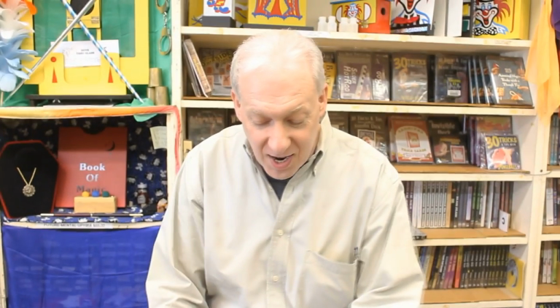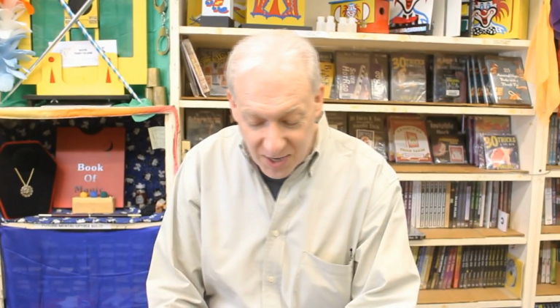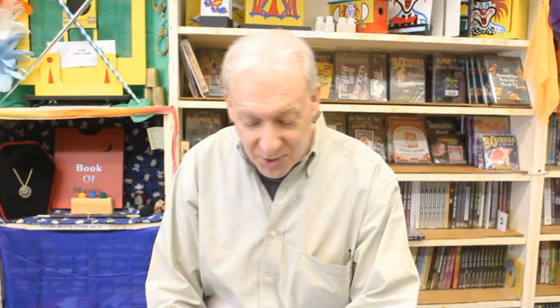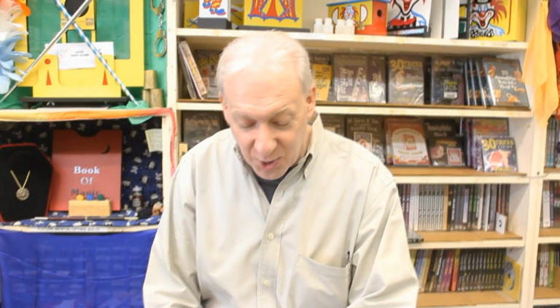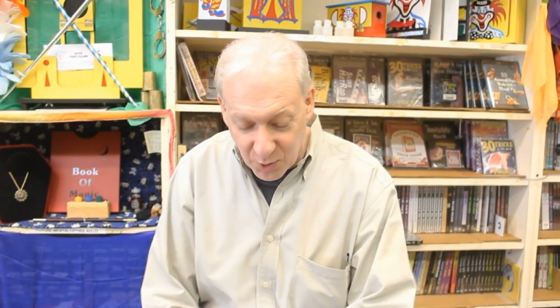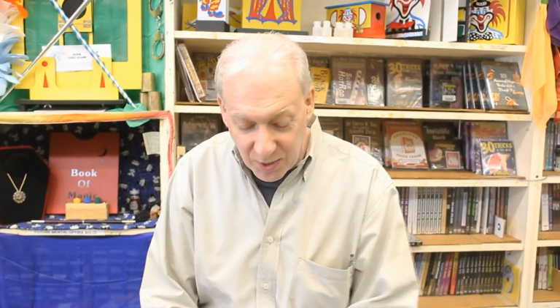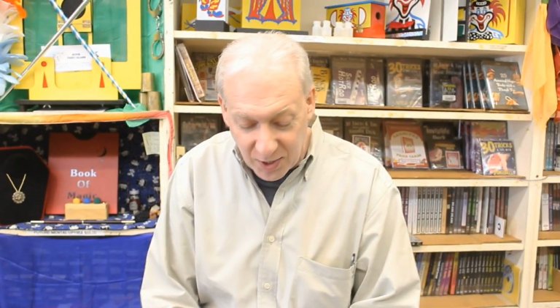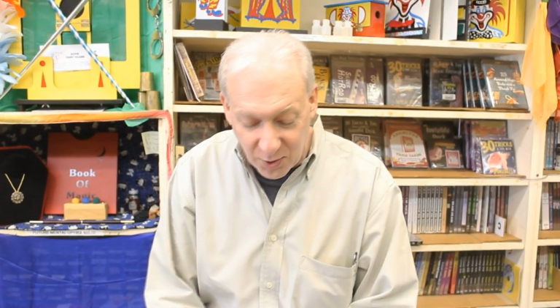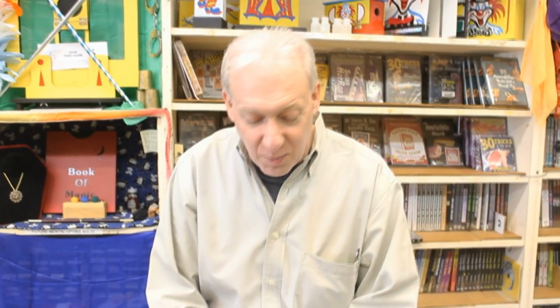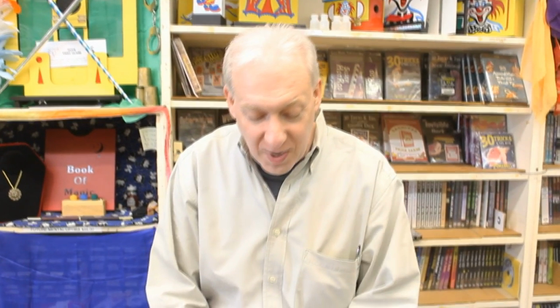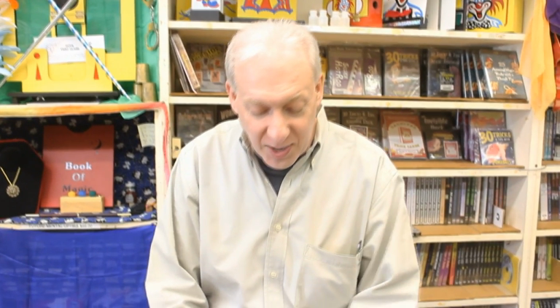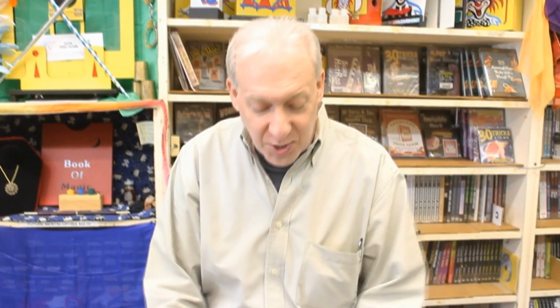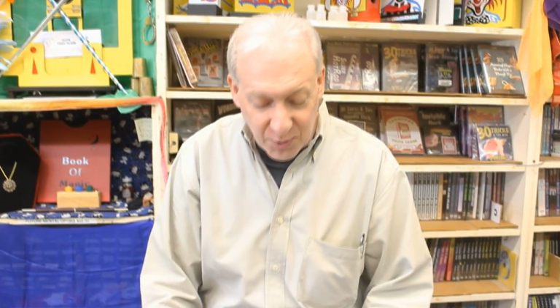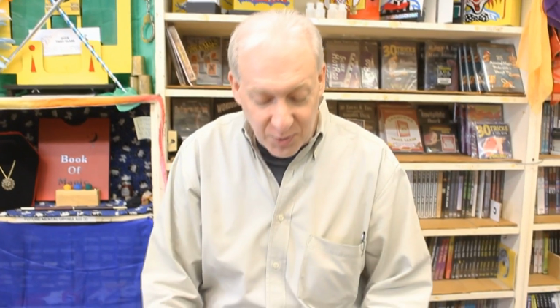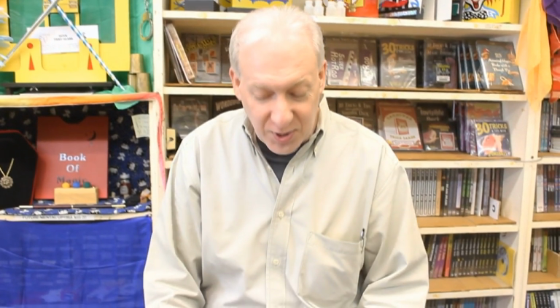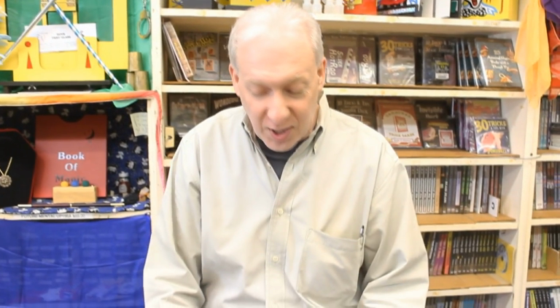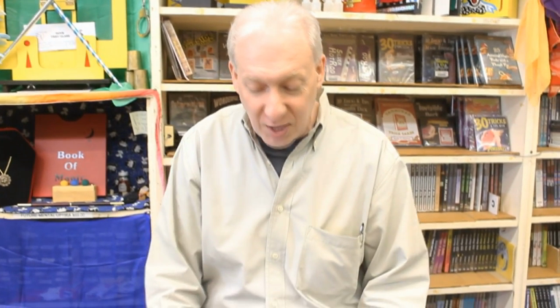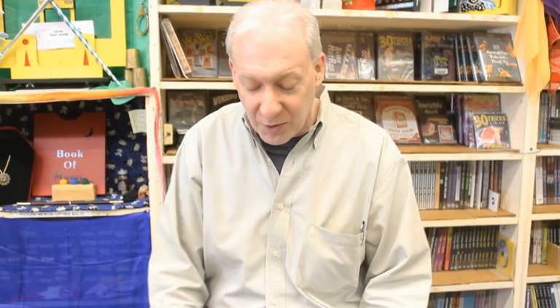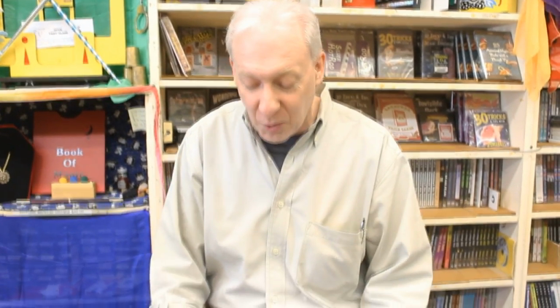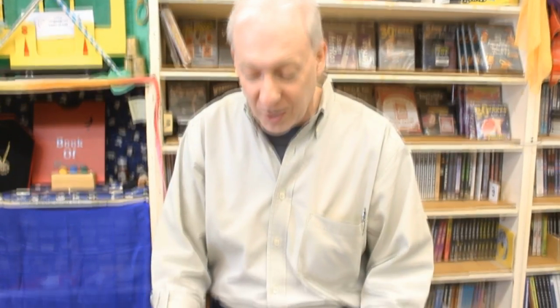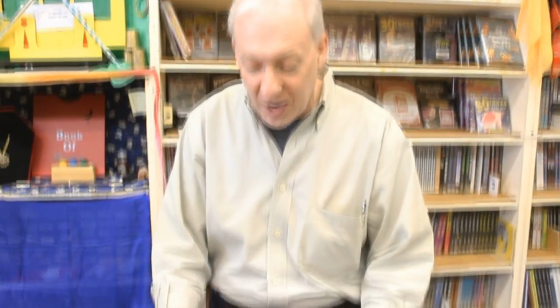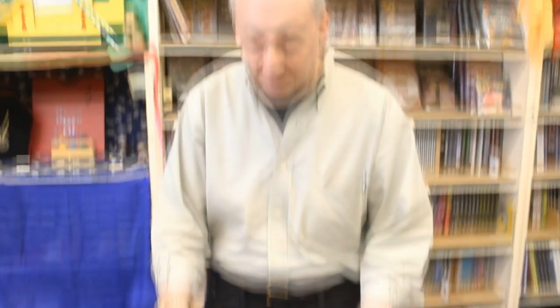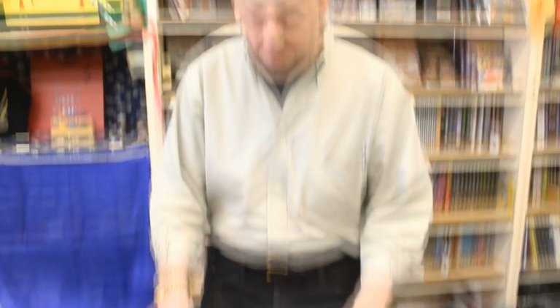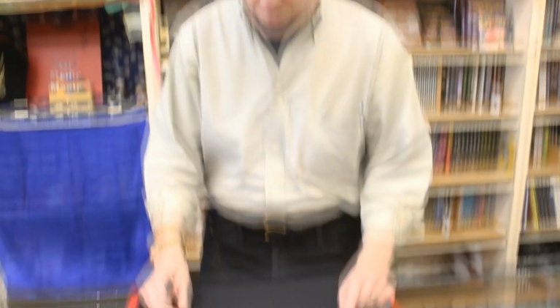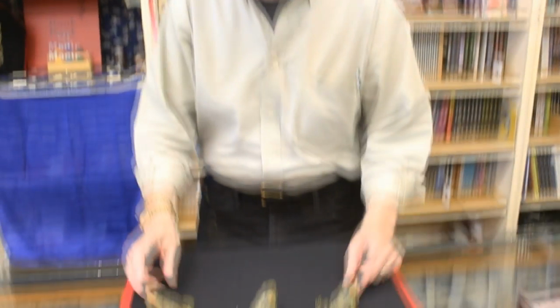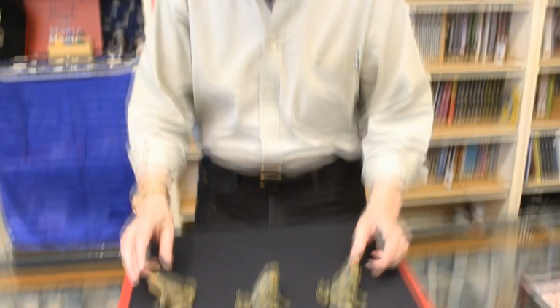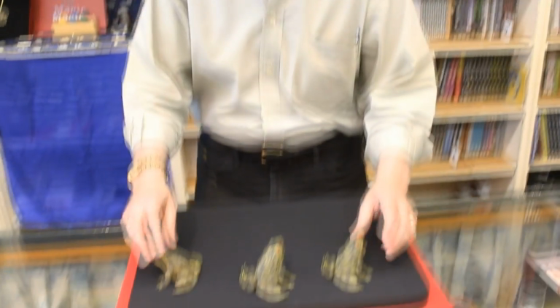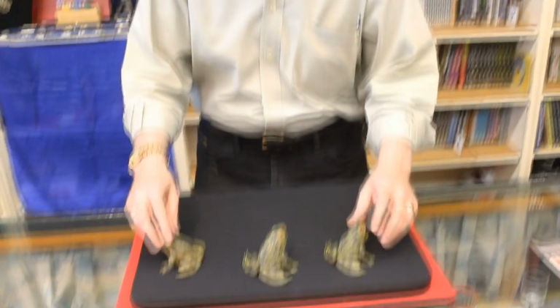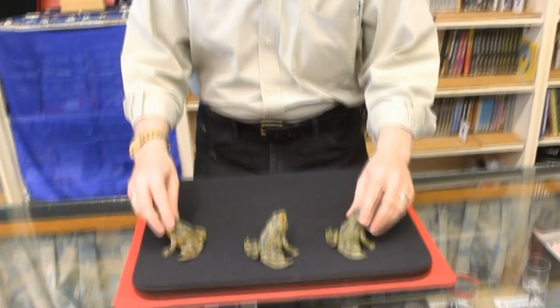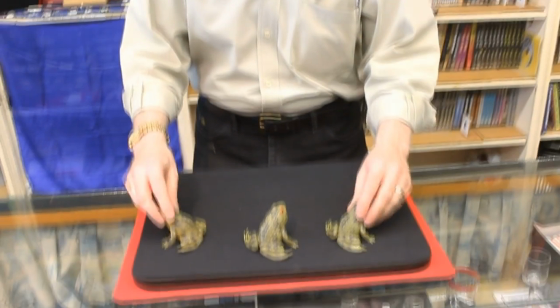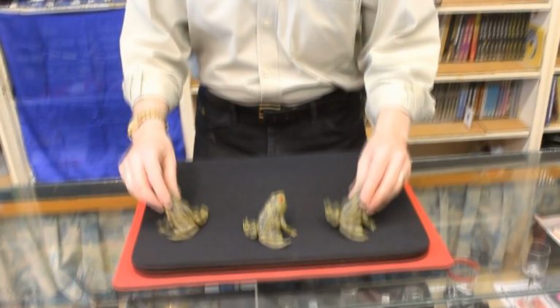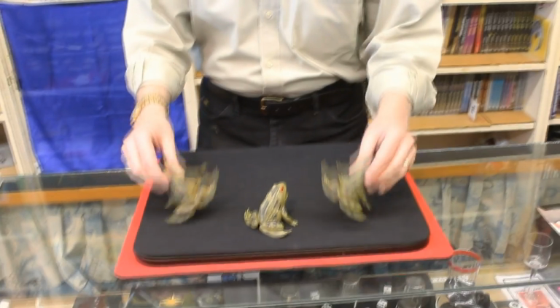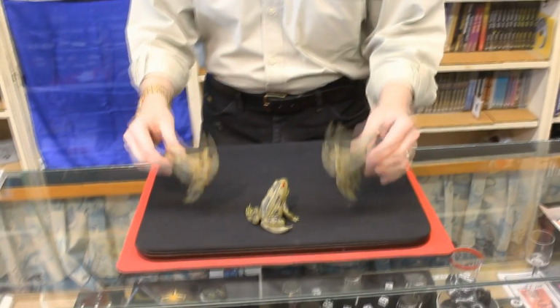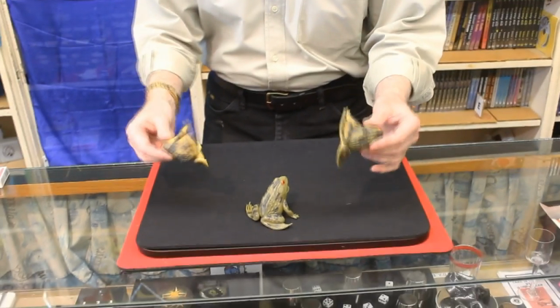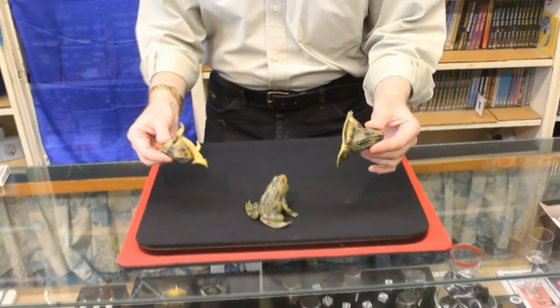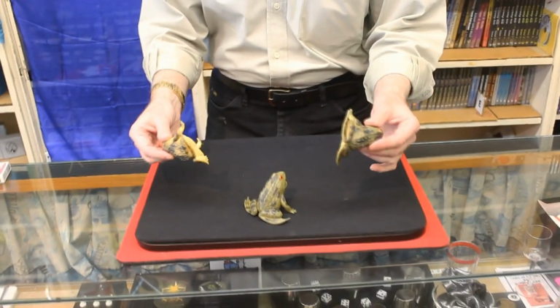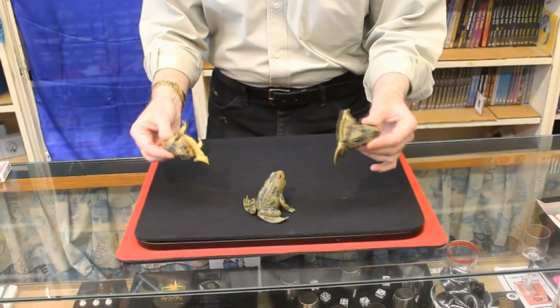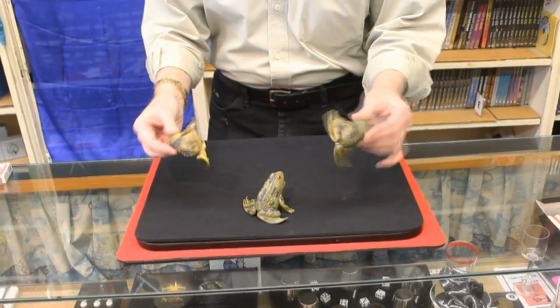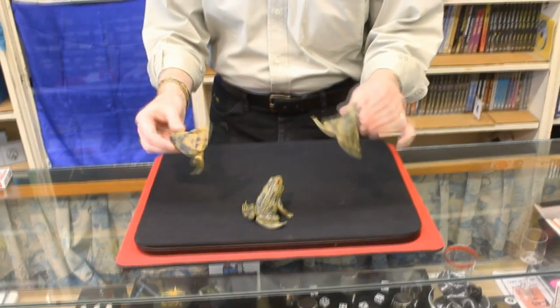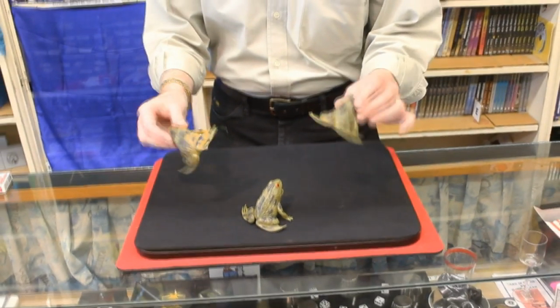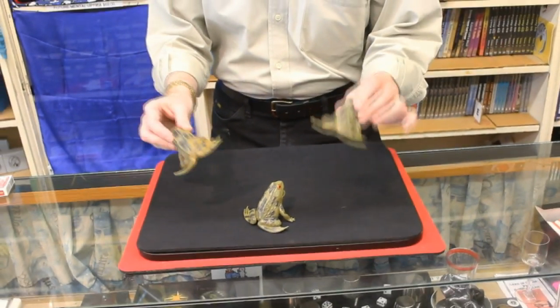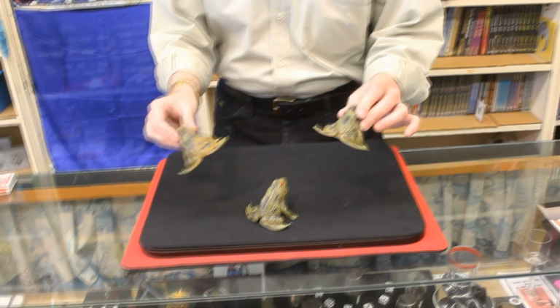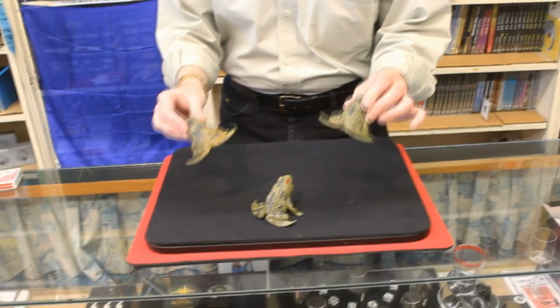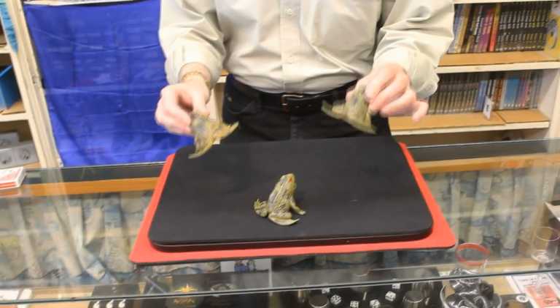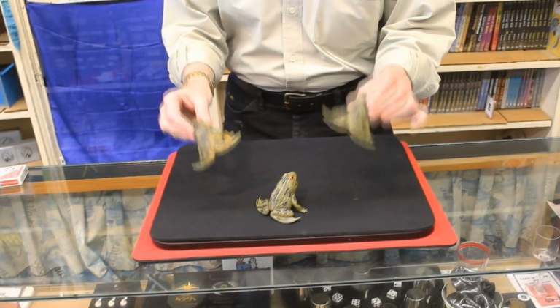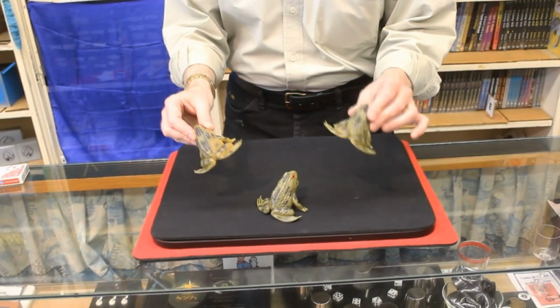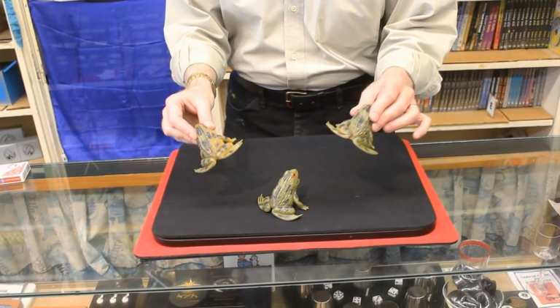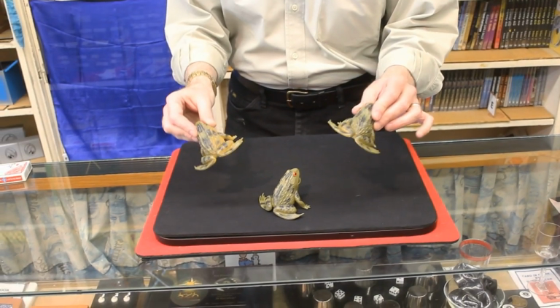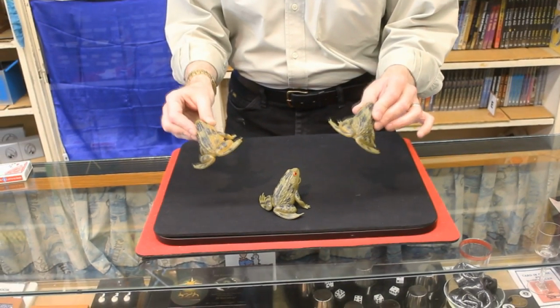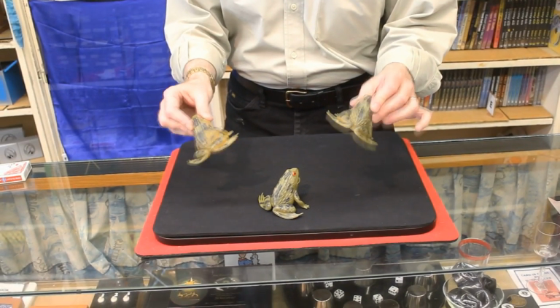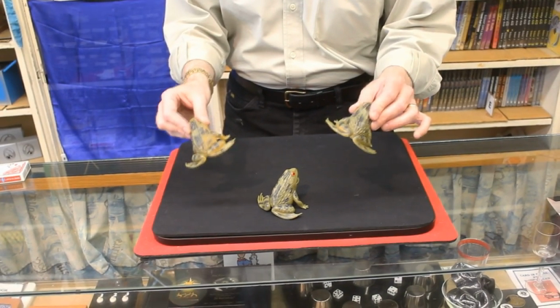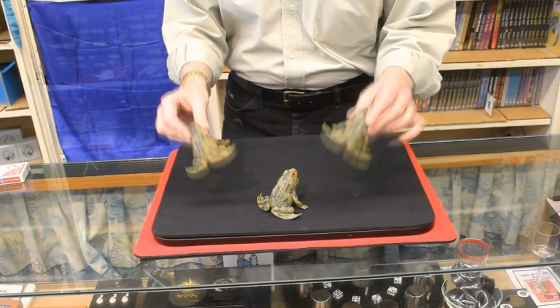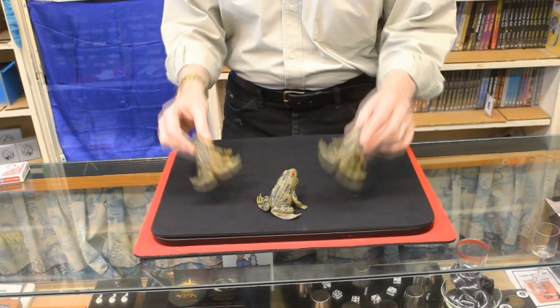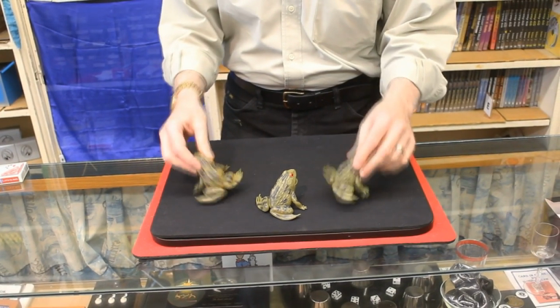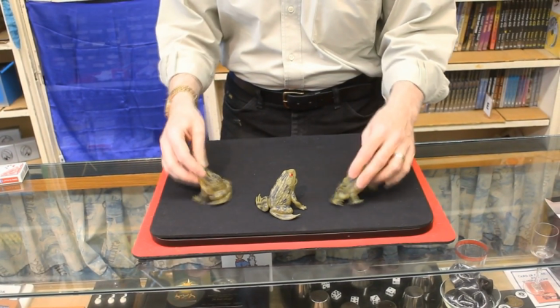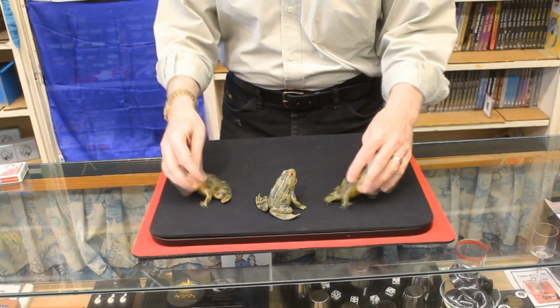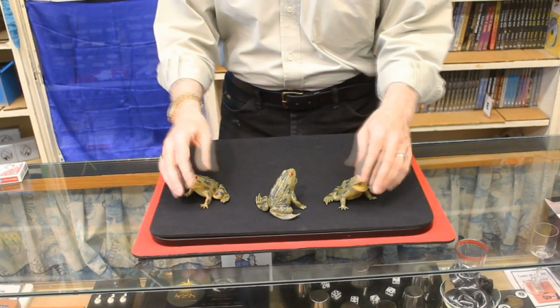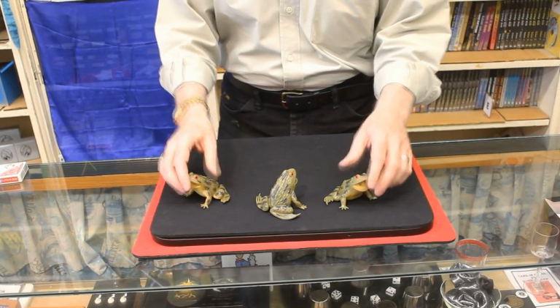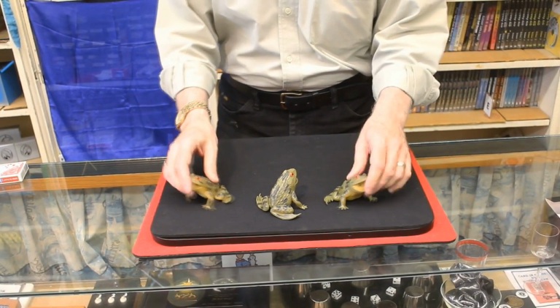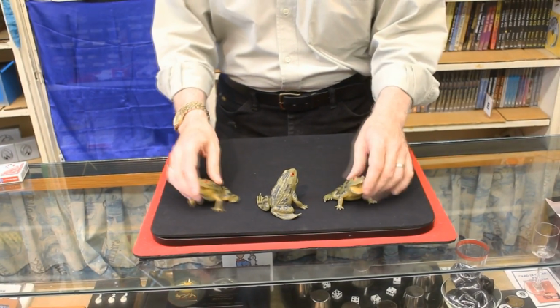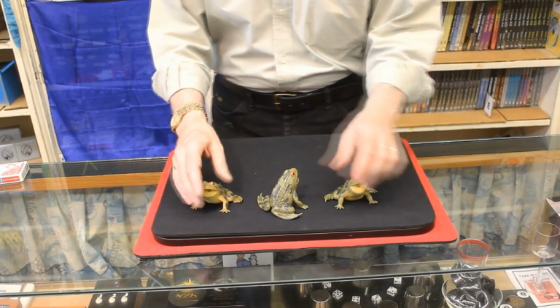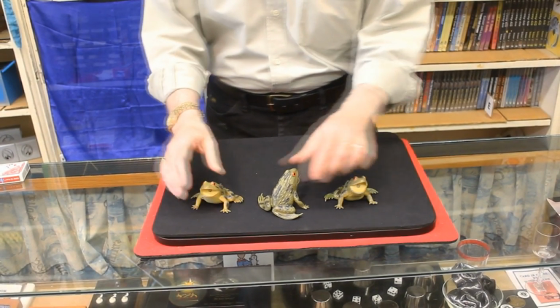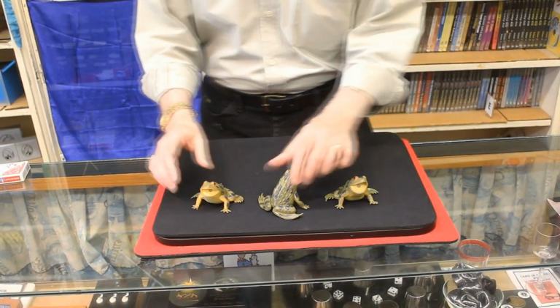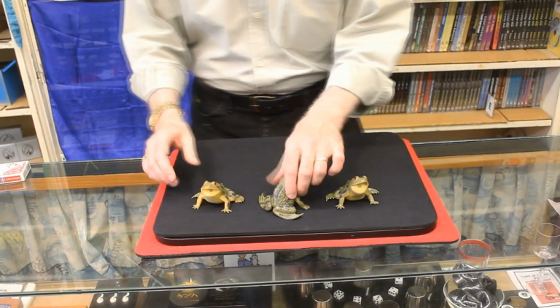There's a great little magic routine if you want to have a good routine with frogs. And these are vinyl, so they're made very, very well.